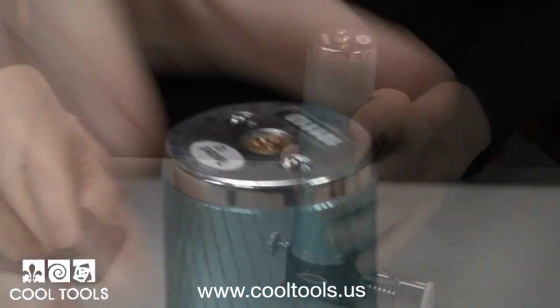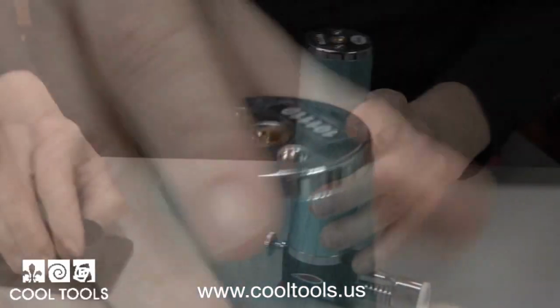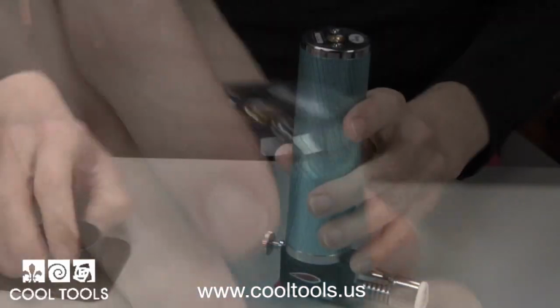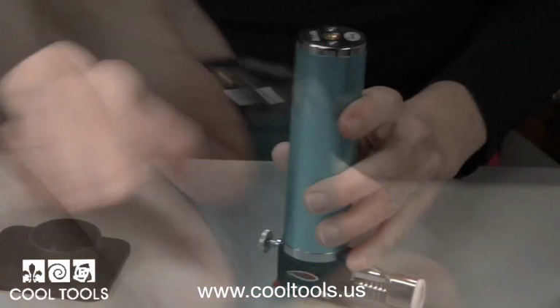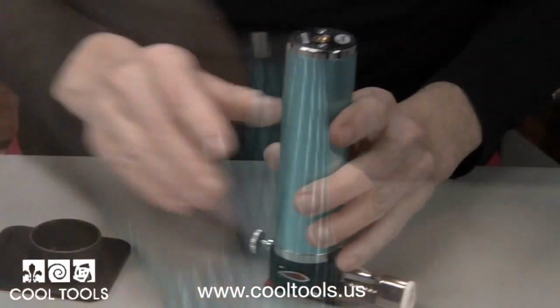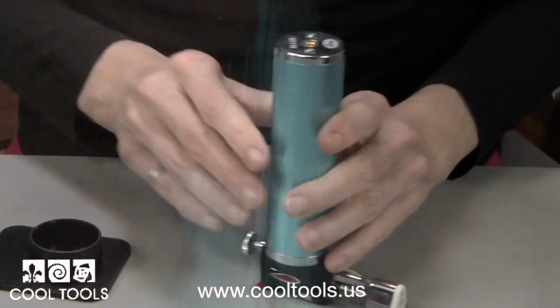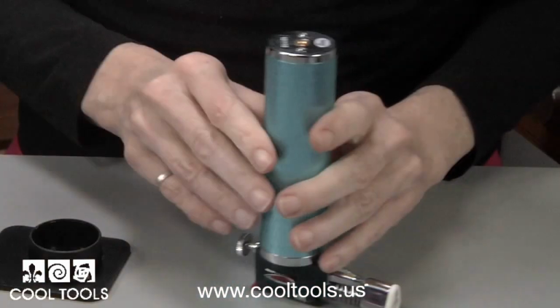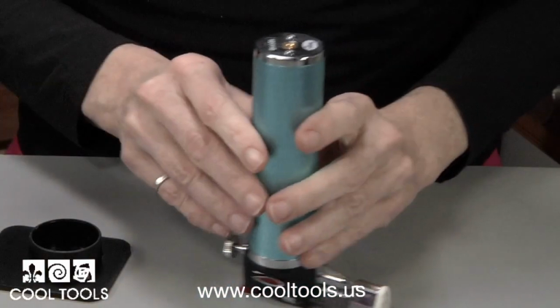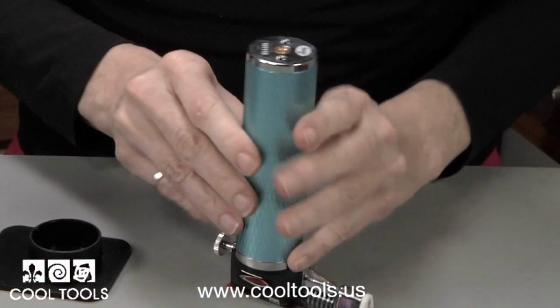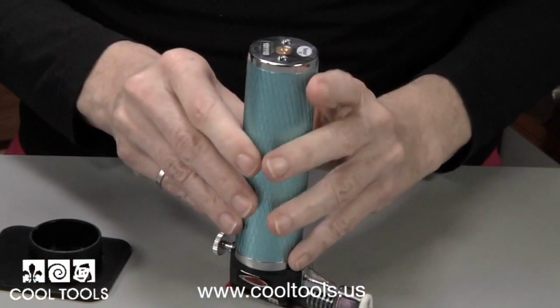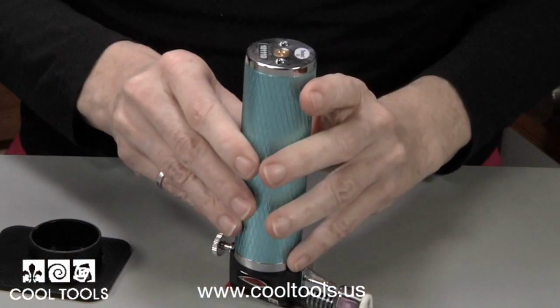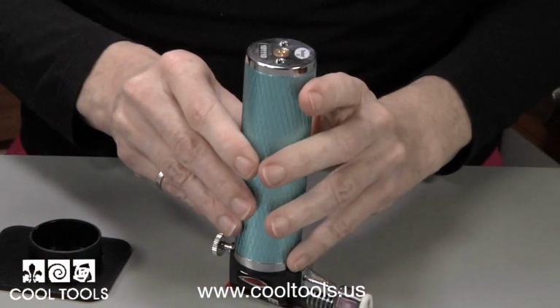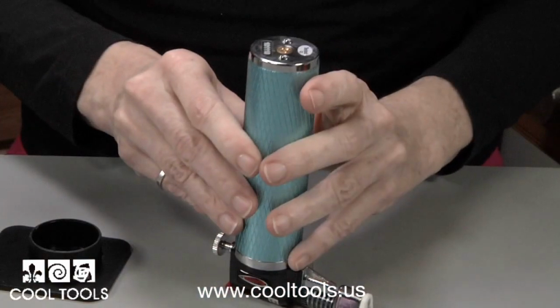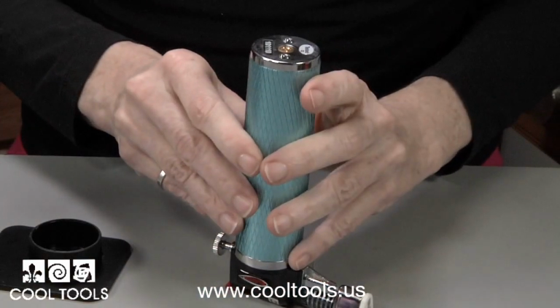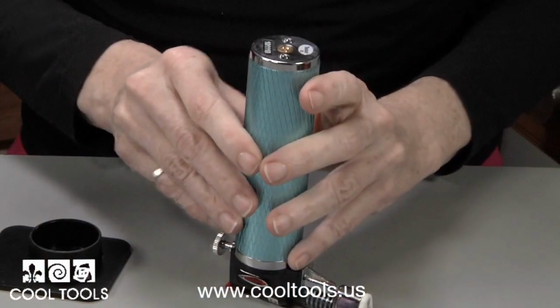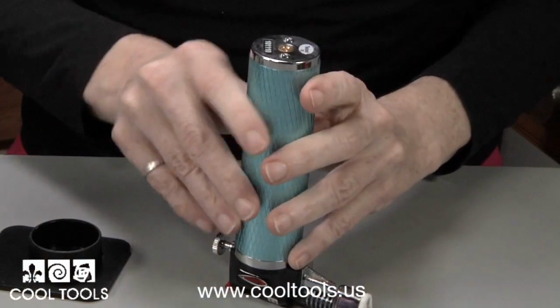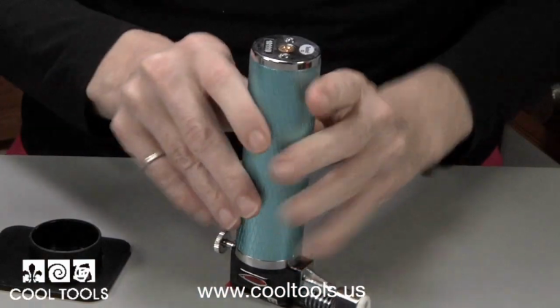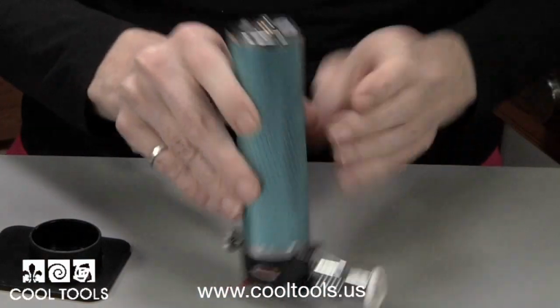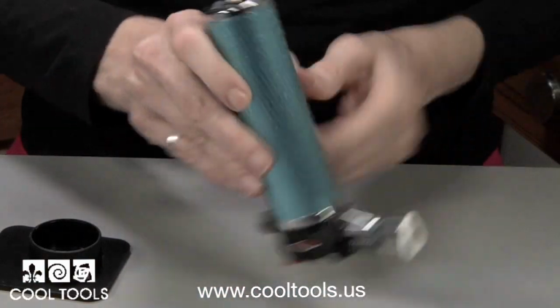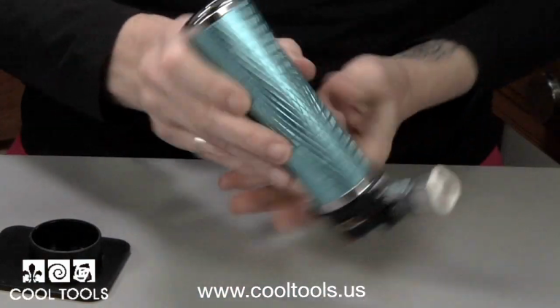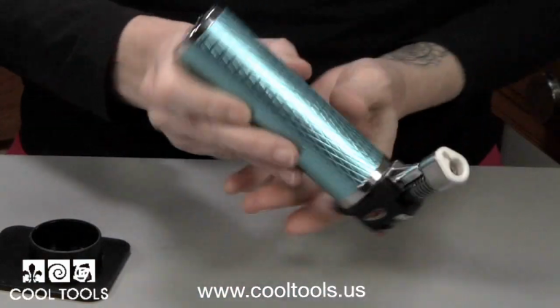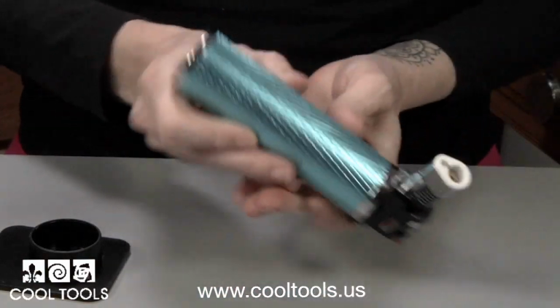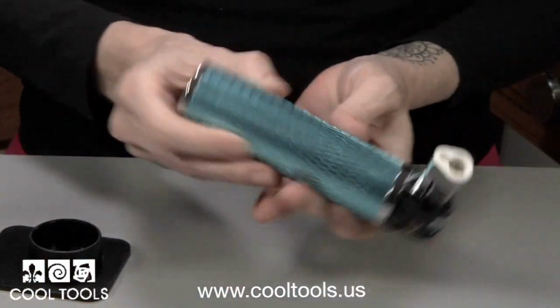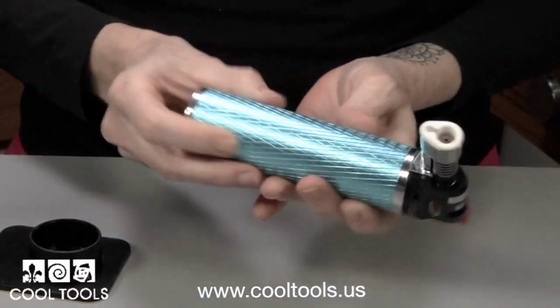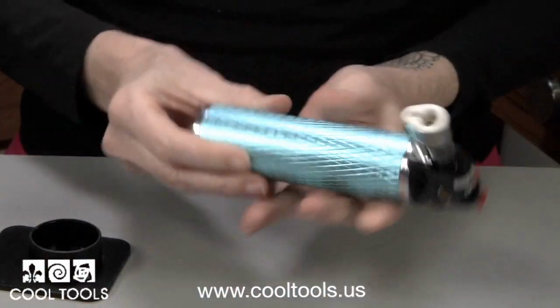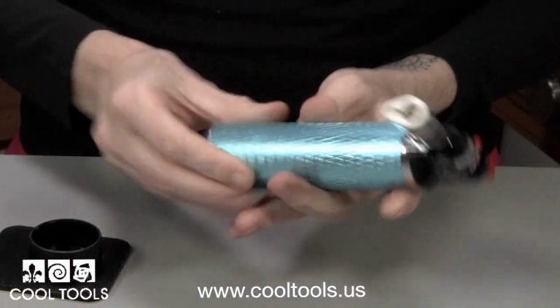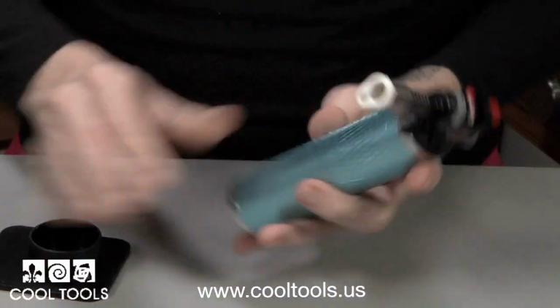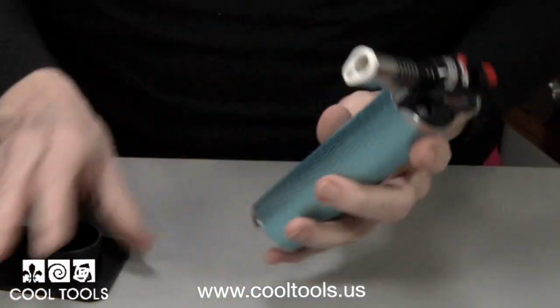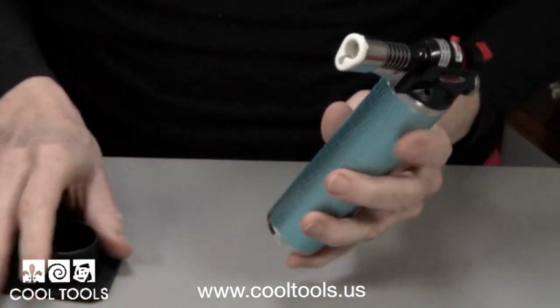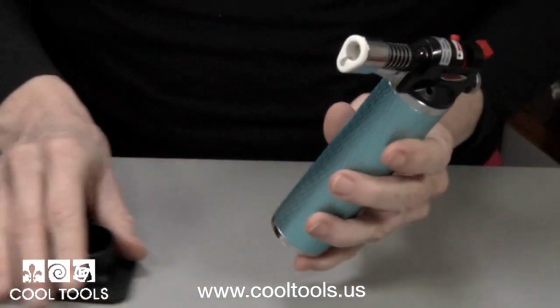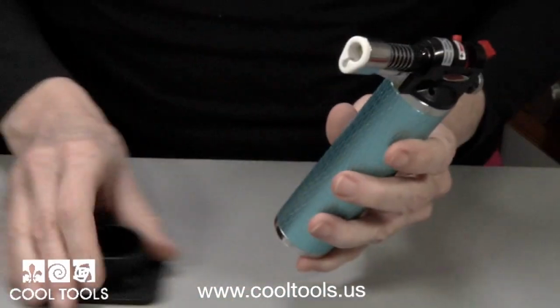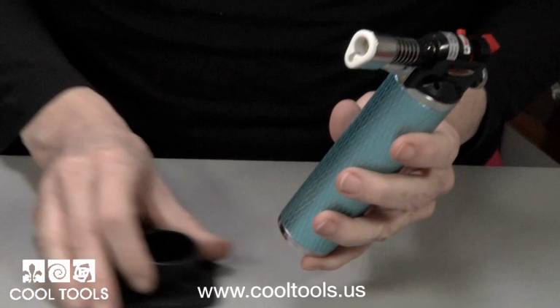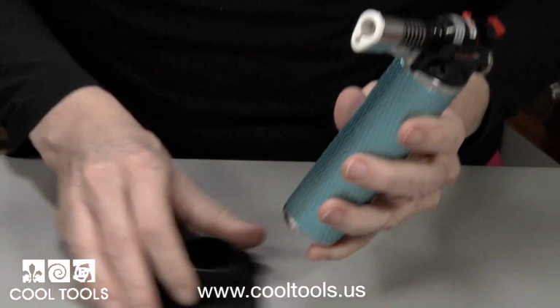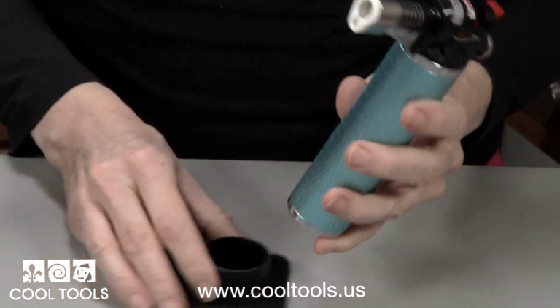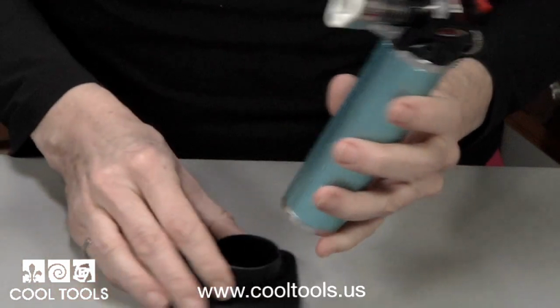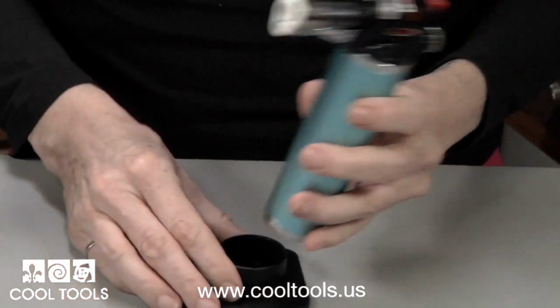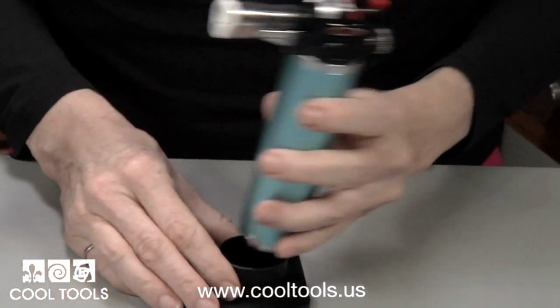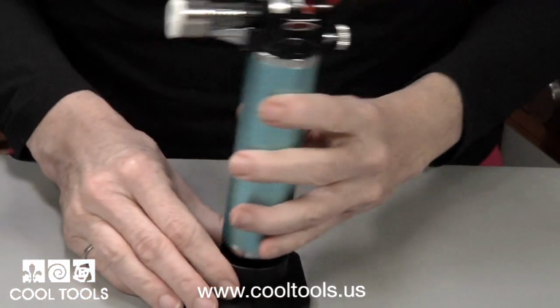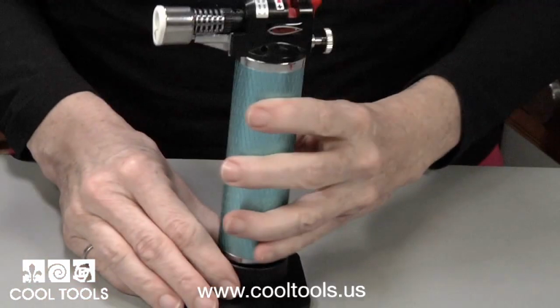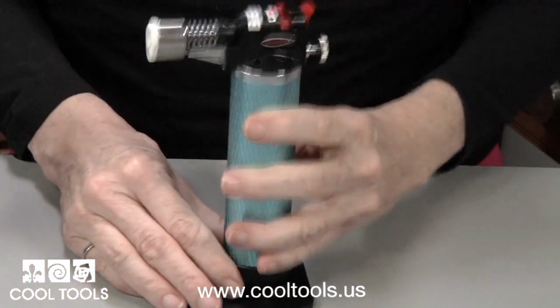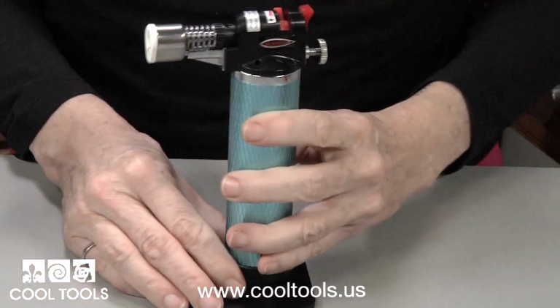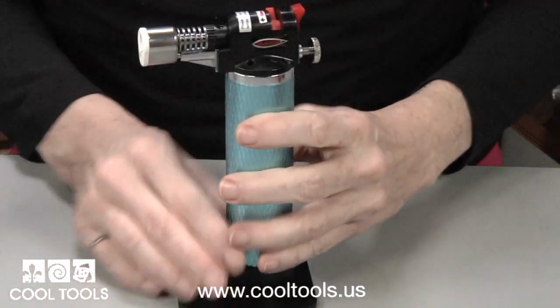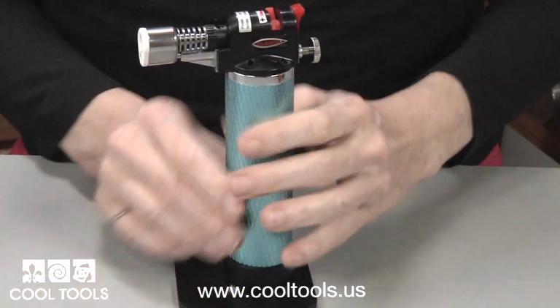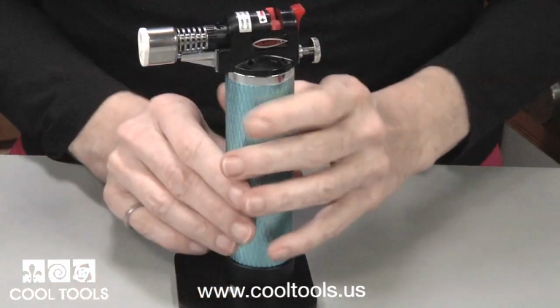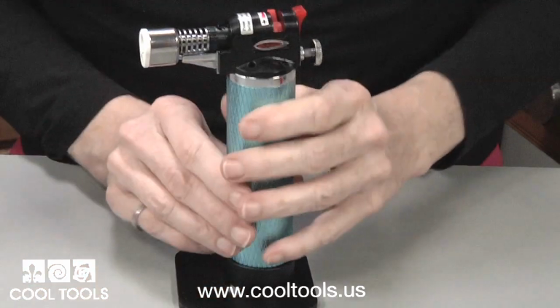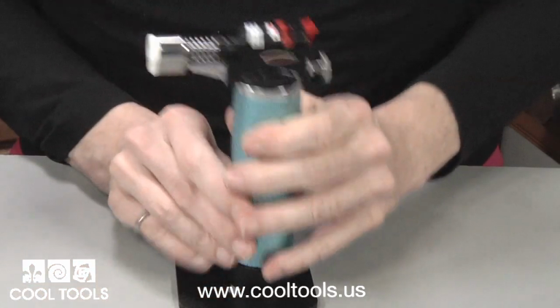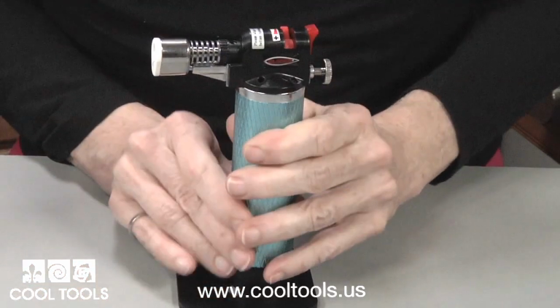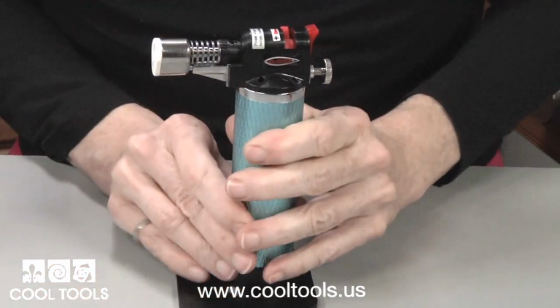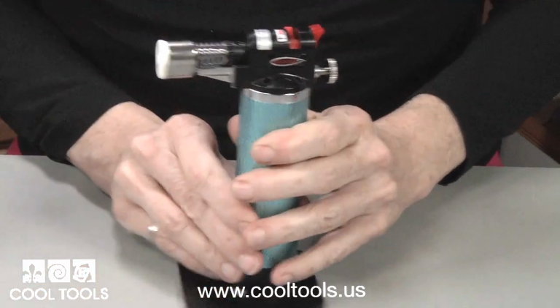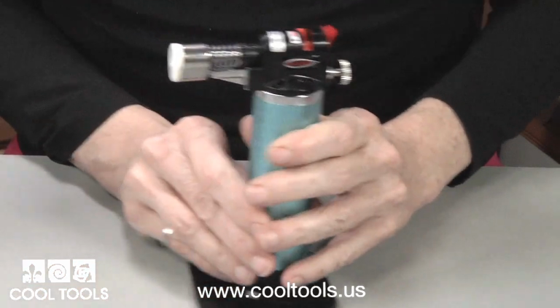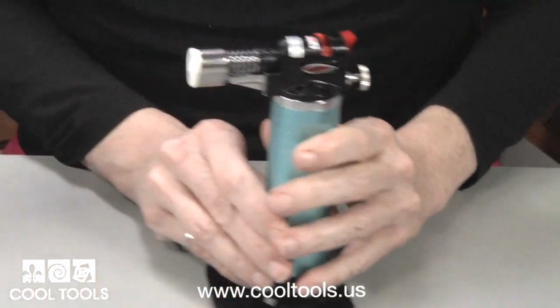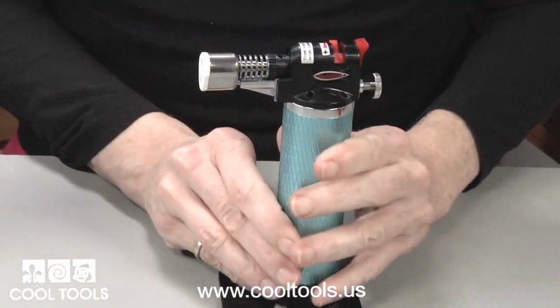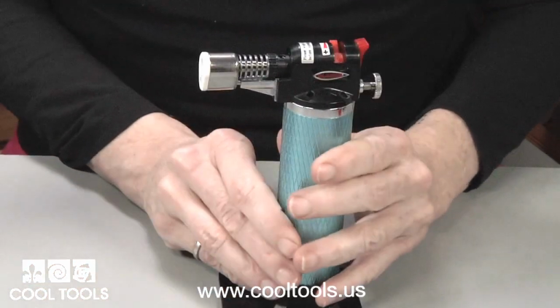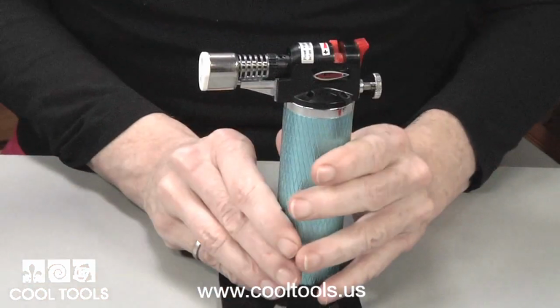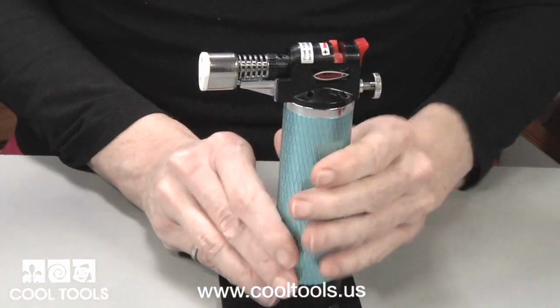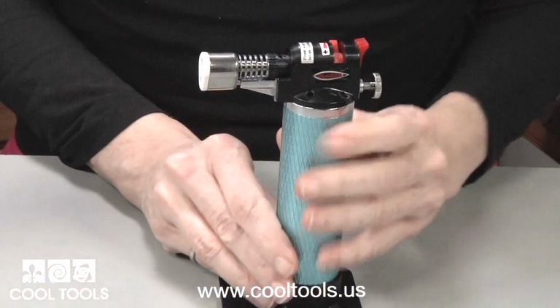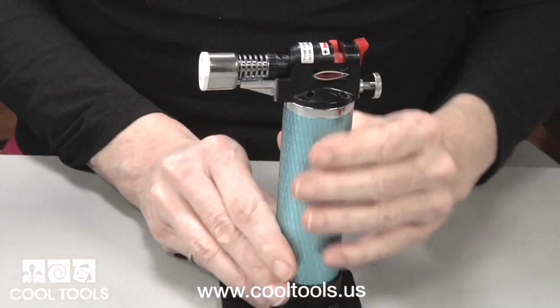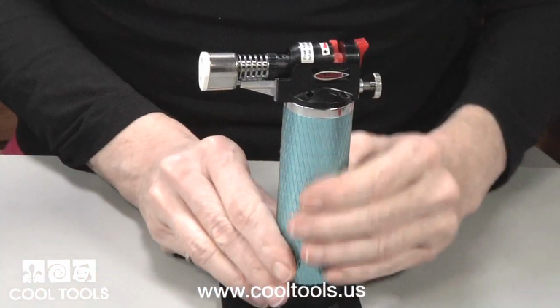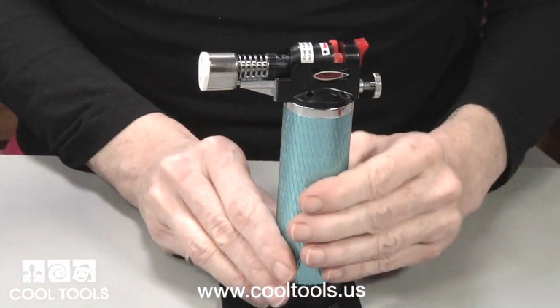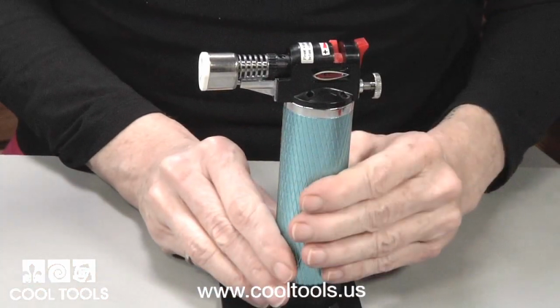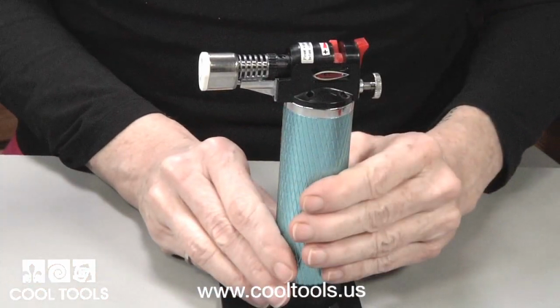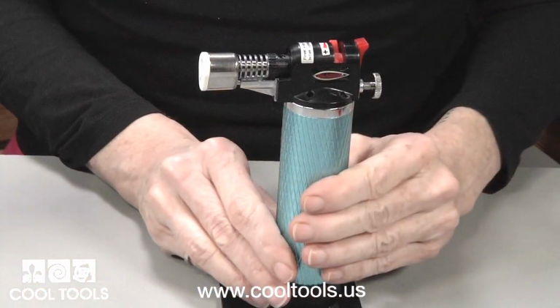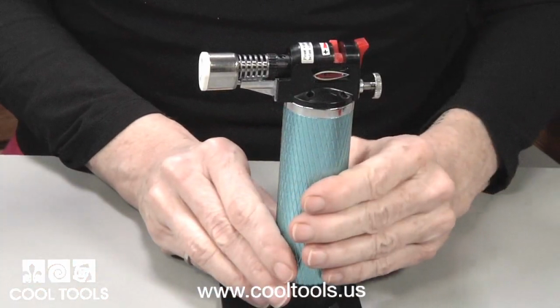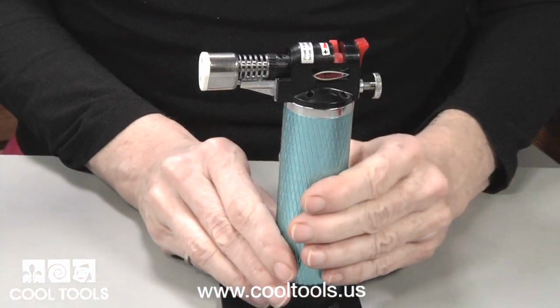It's also important to let the gas equalize after filling. Set the torch aside for three to five minutes before lighting.